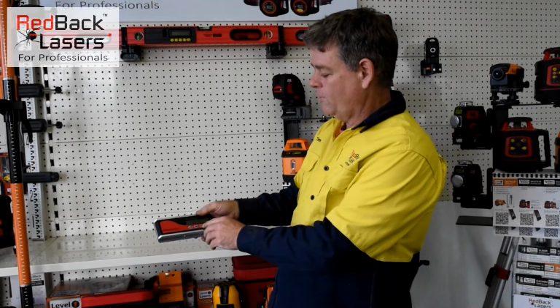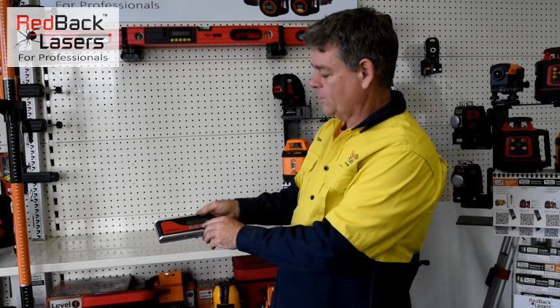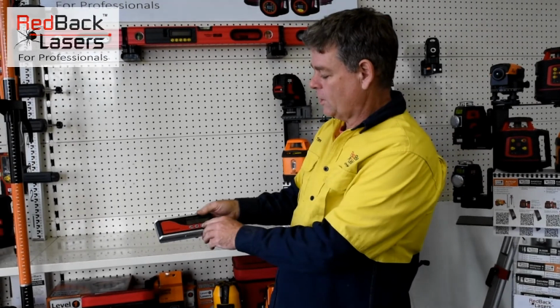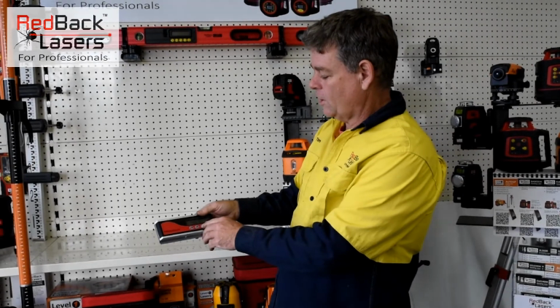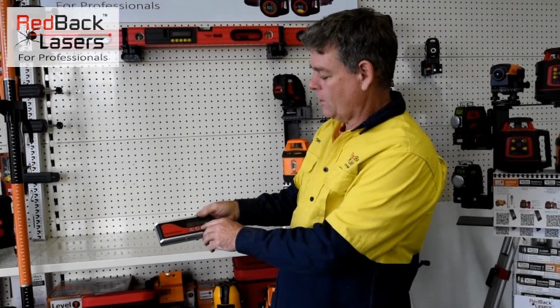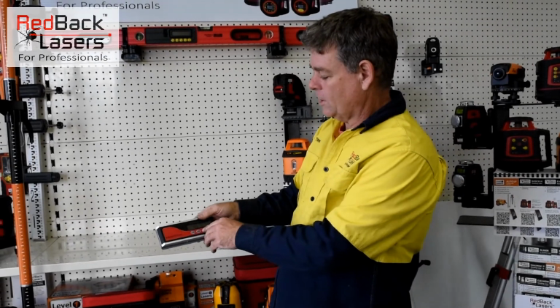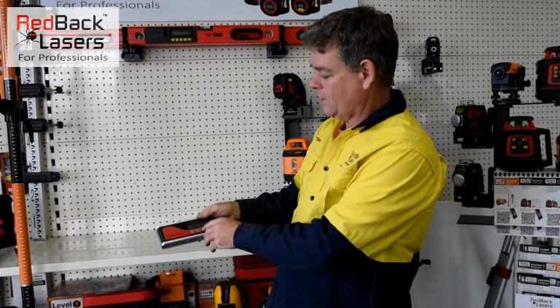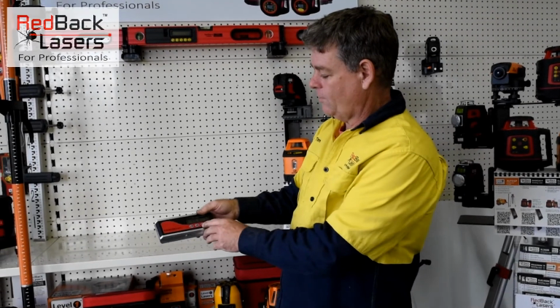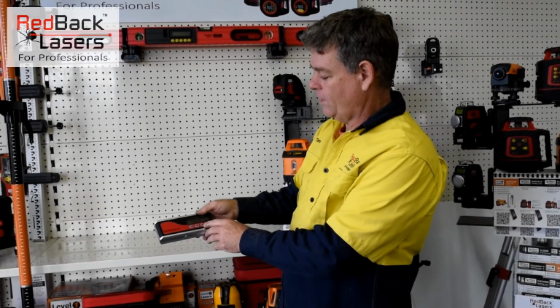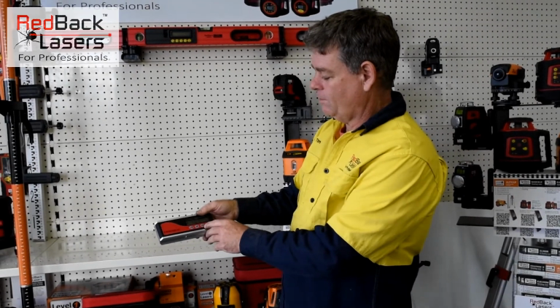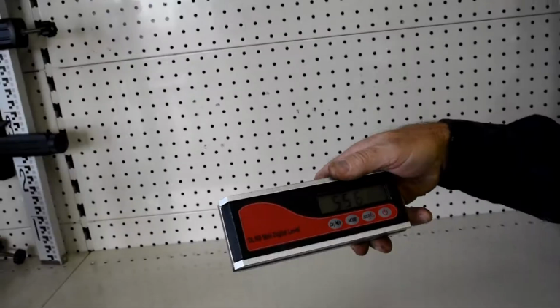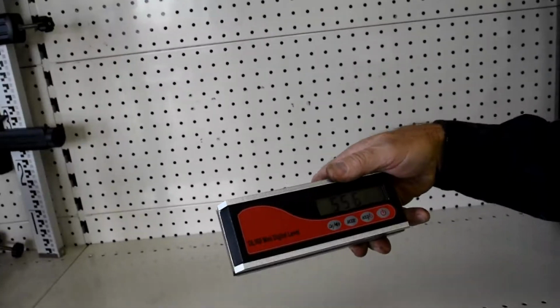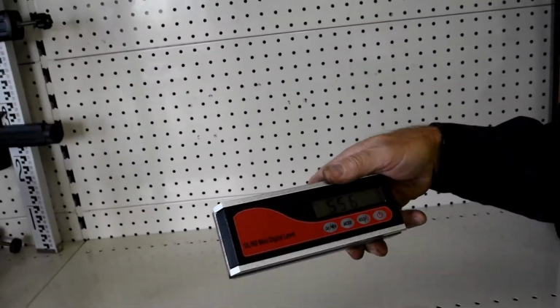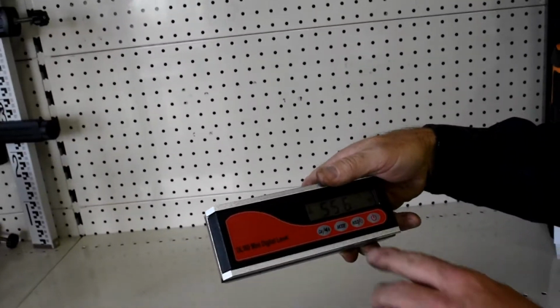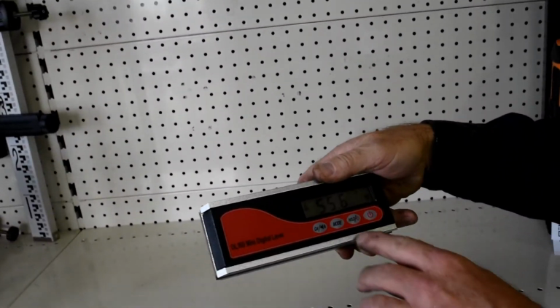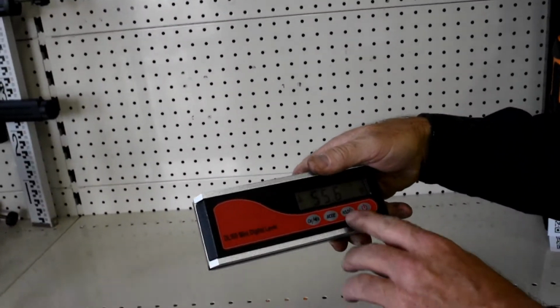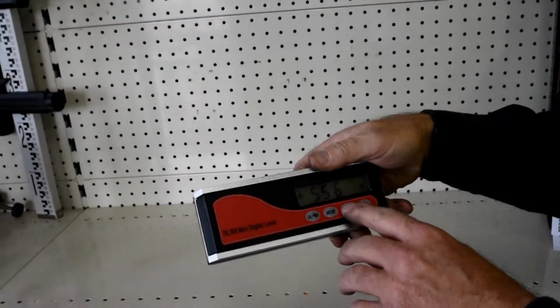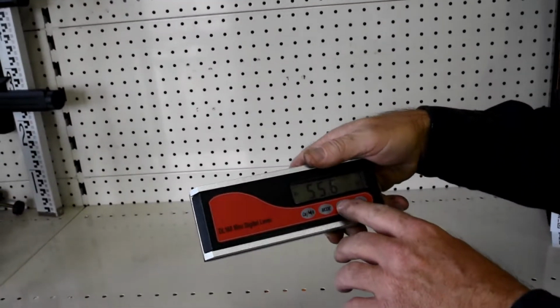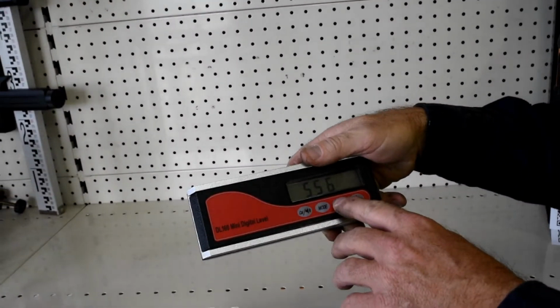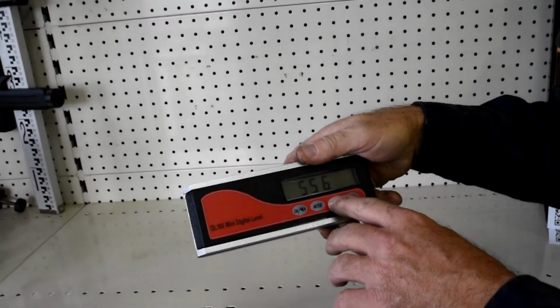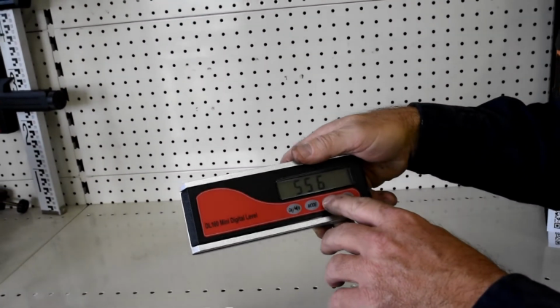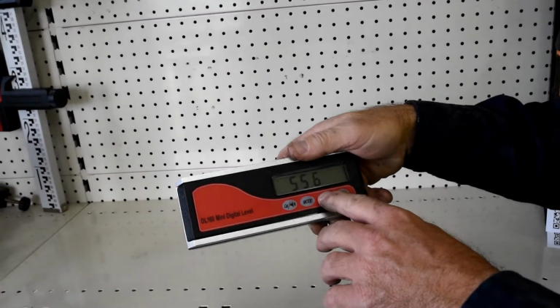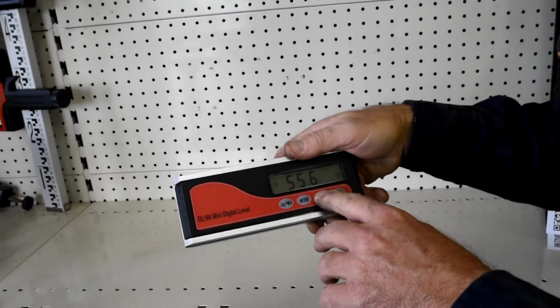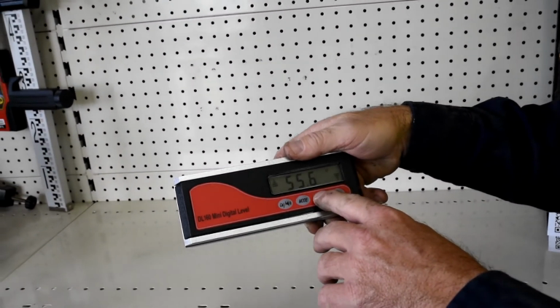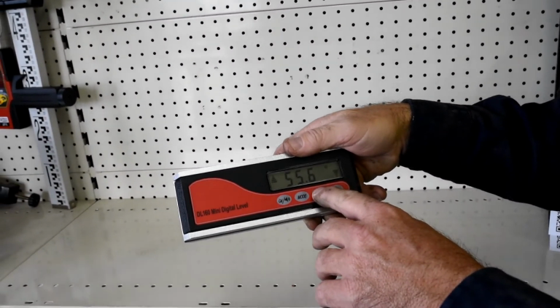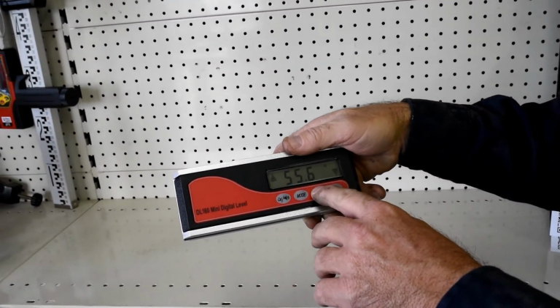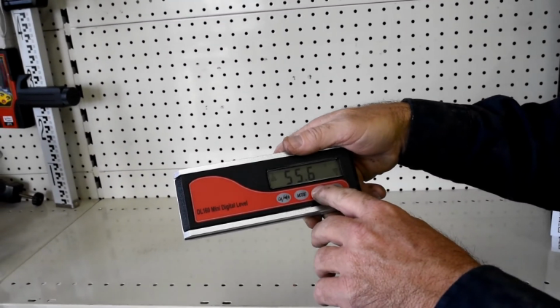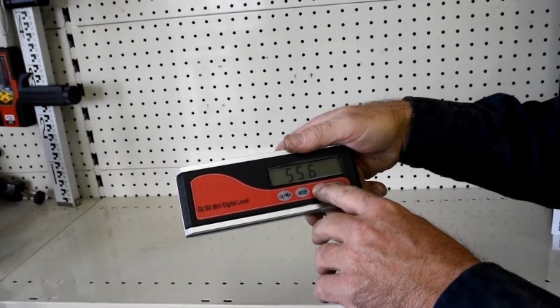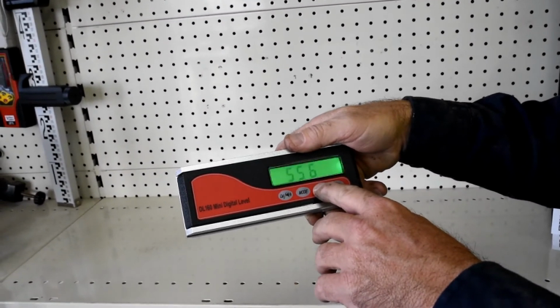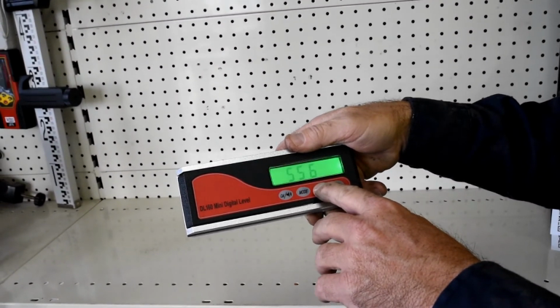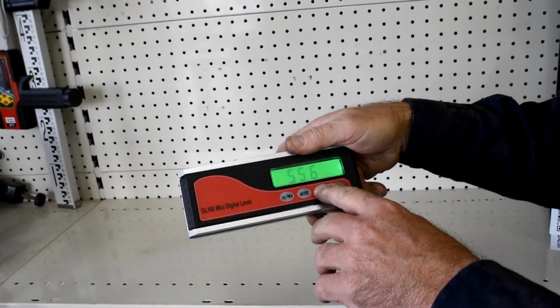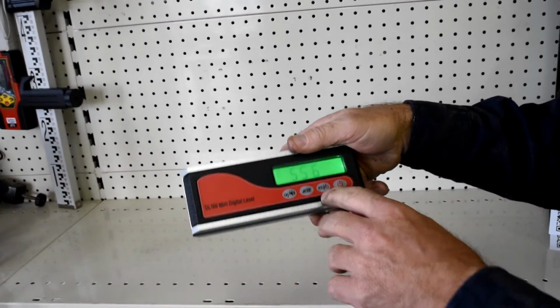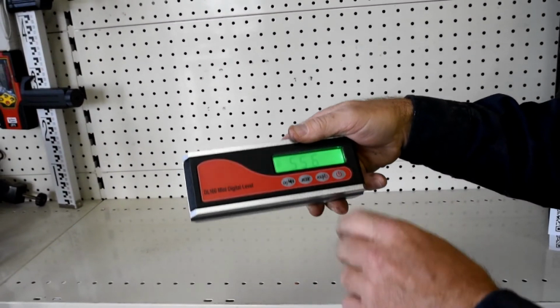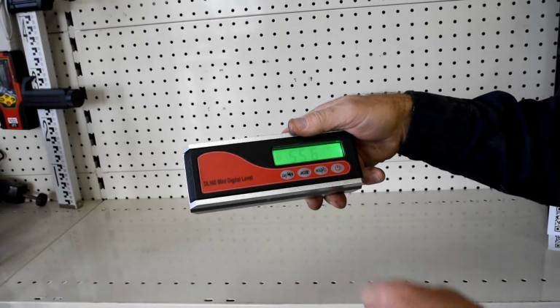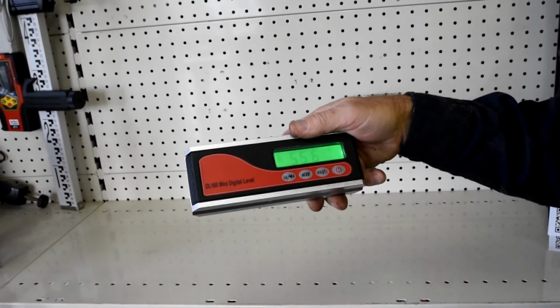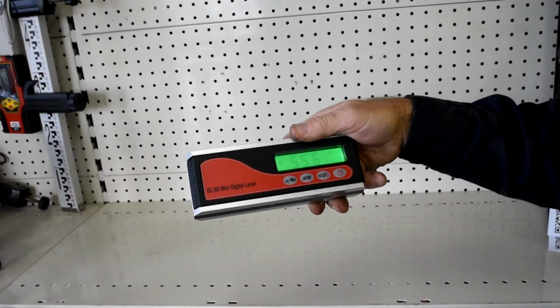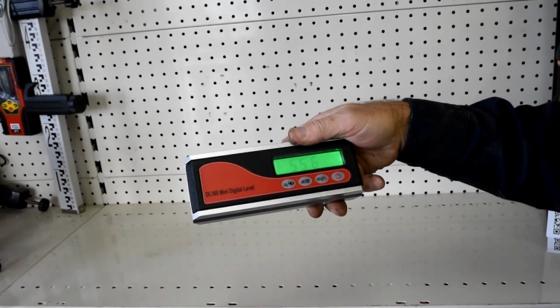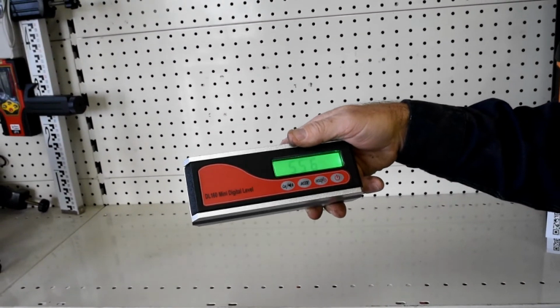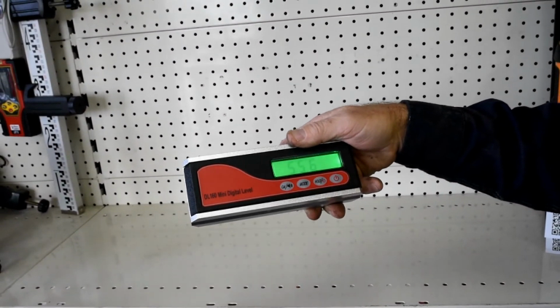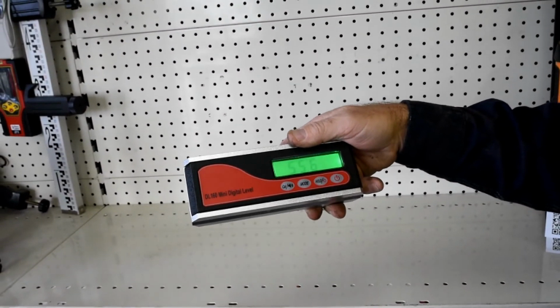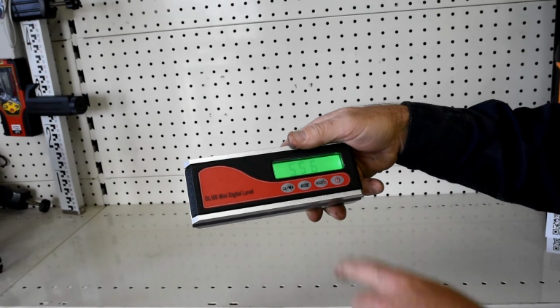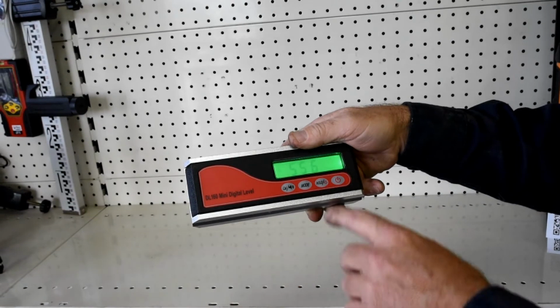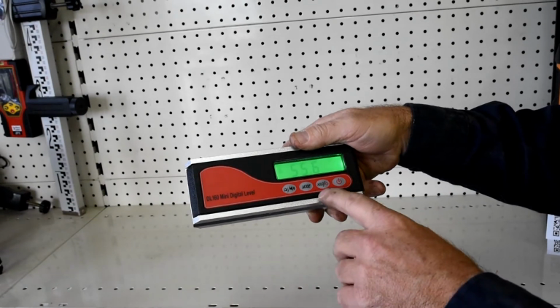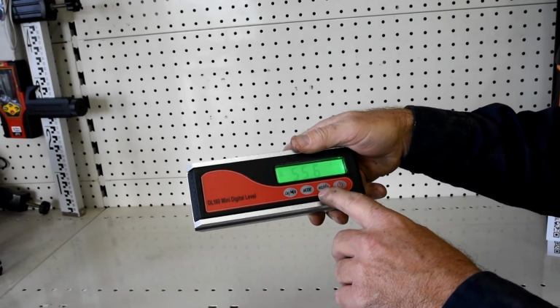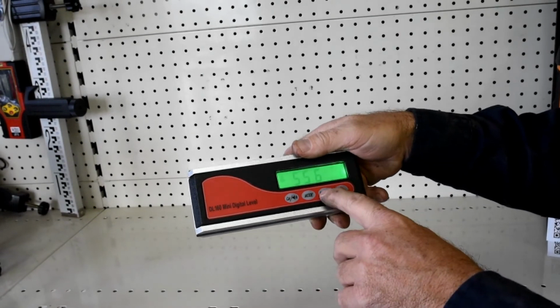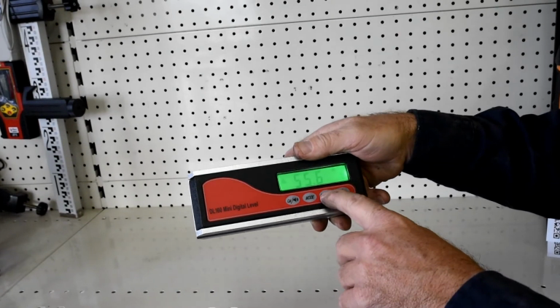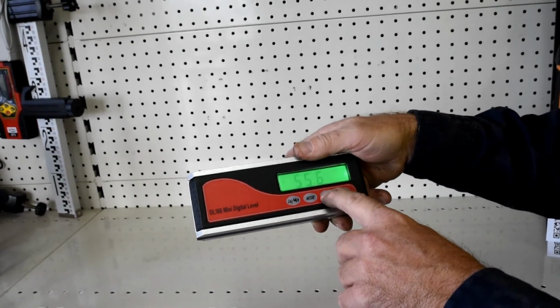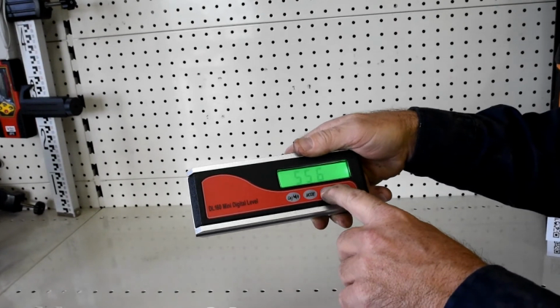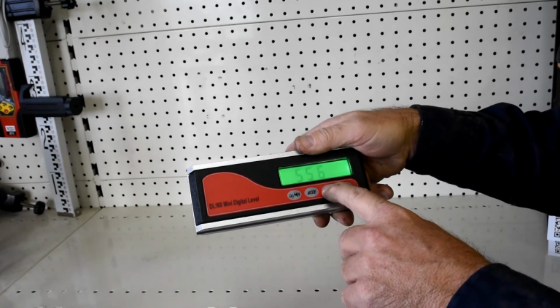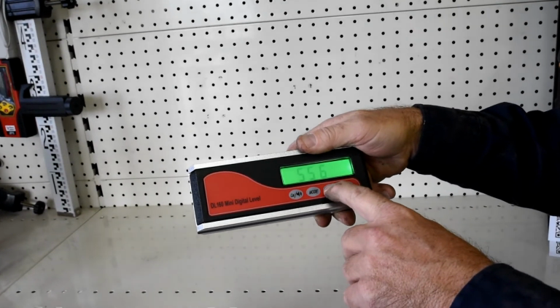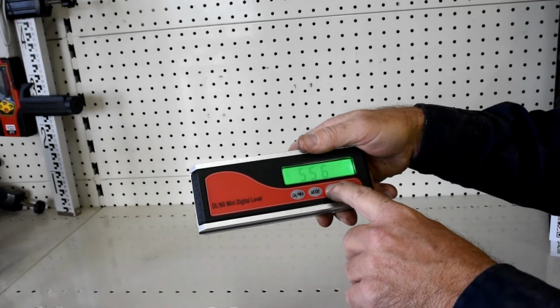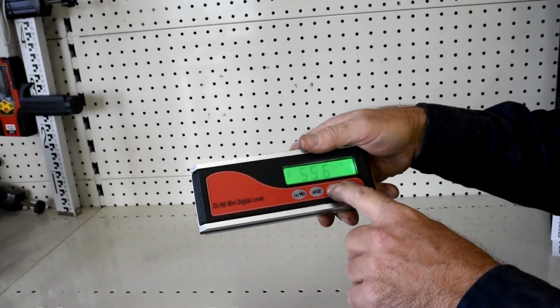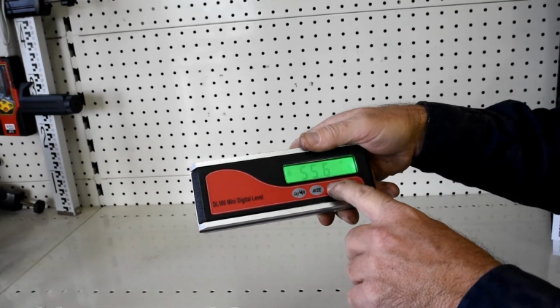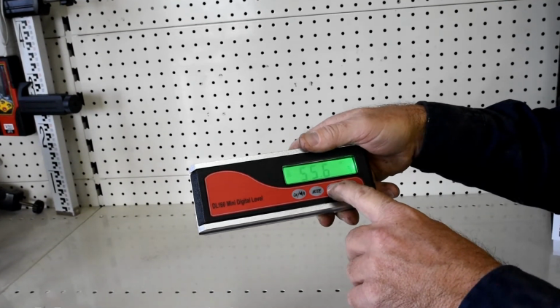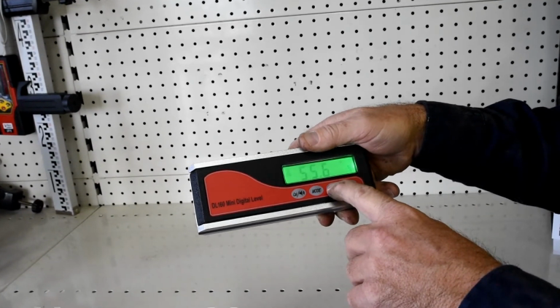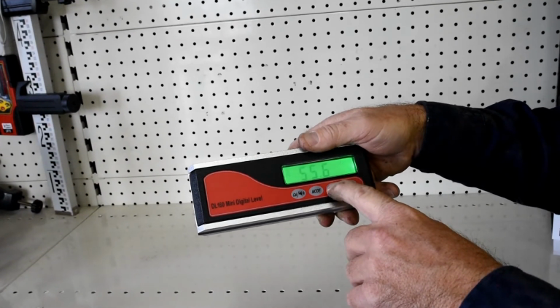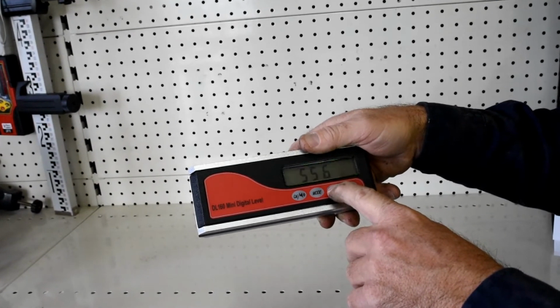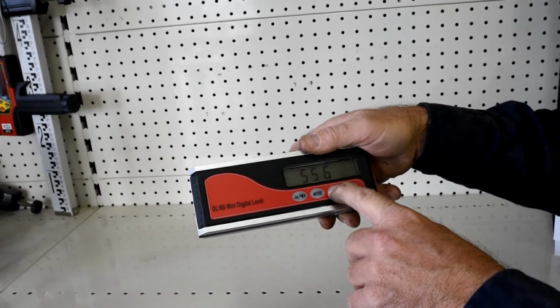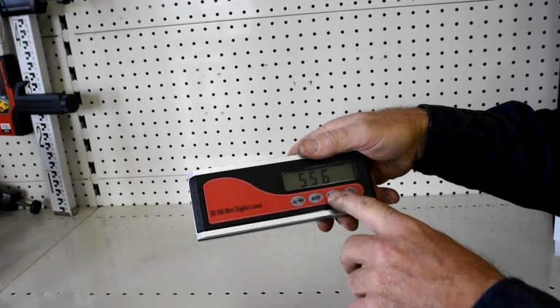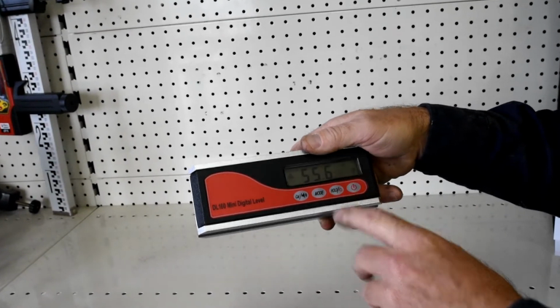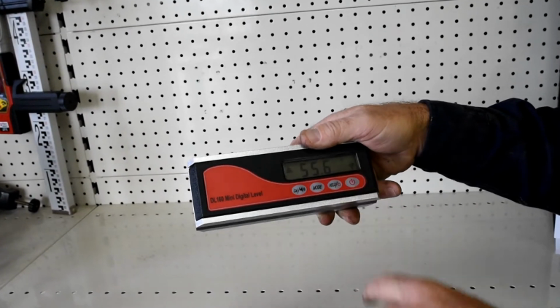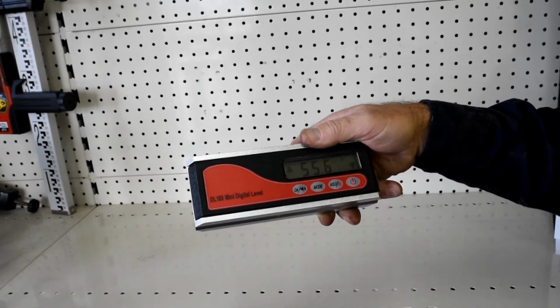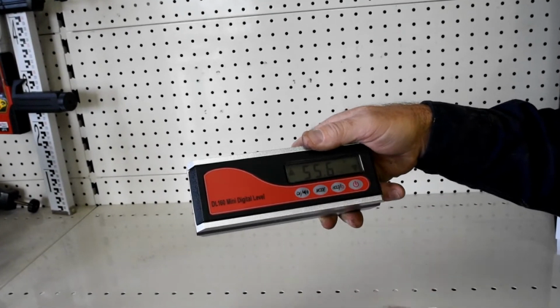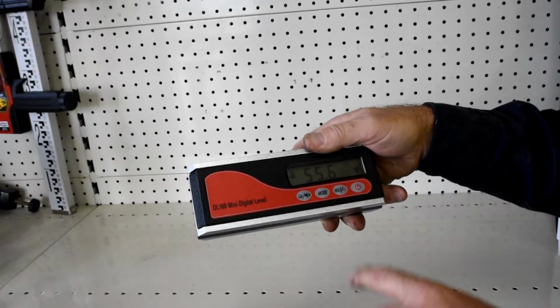We've also got a backlight — if we activate that again and press and hold that button, it gives us a backlight if we're having trouble reading the display. Turn that off again.